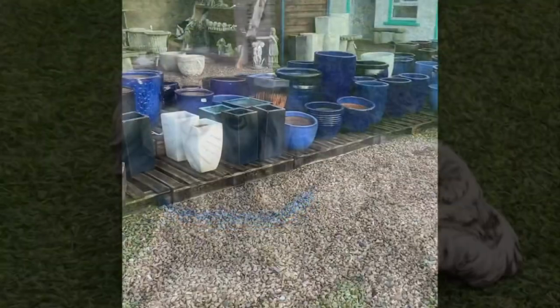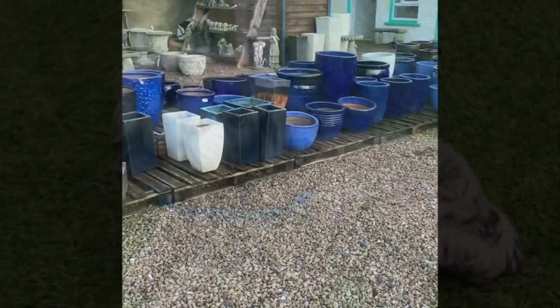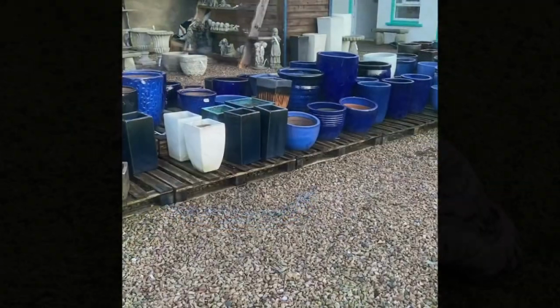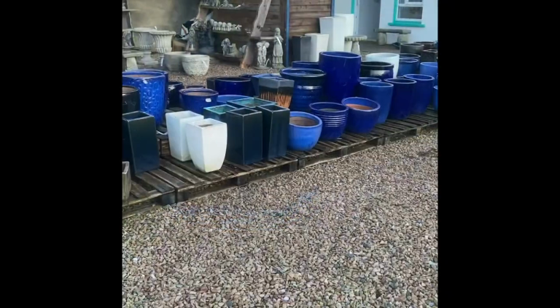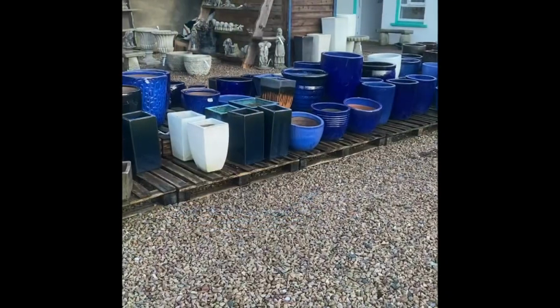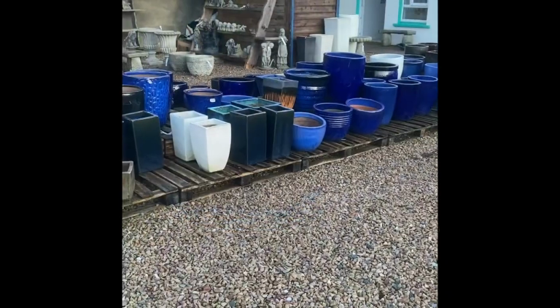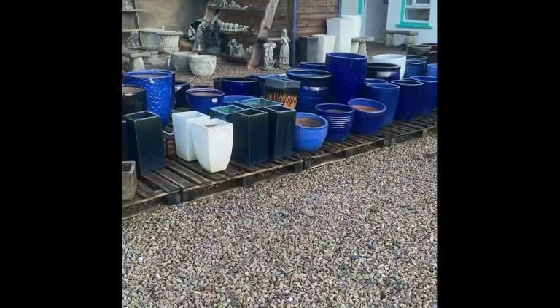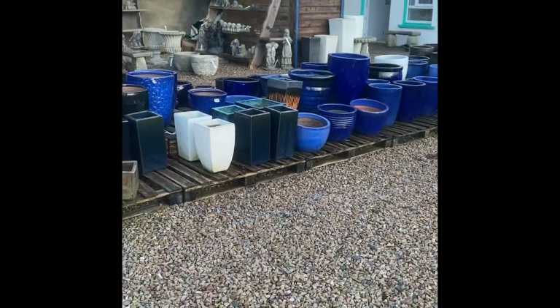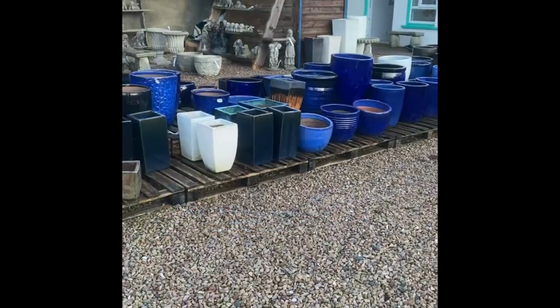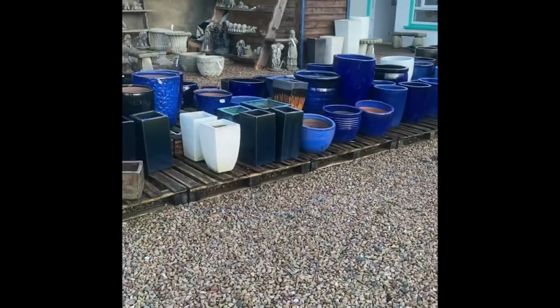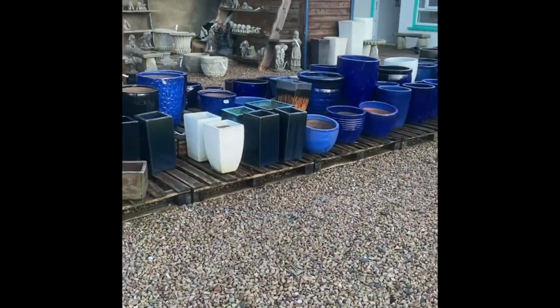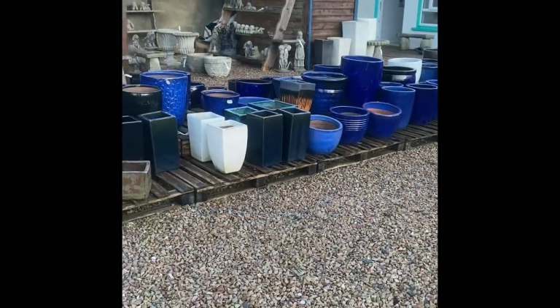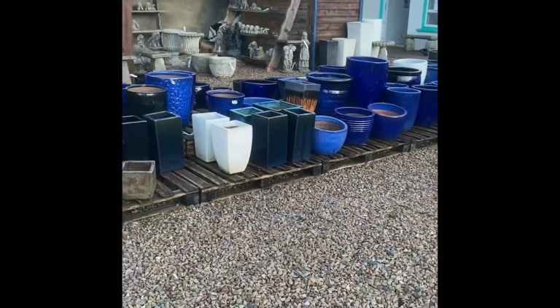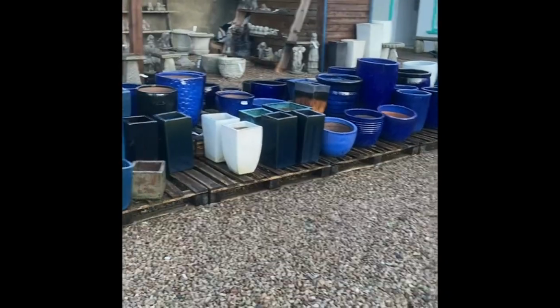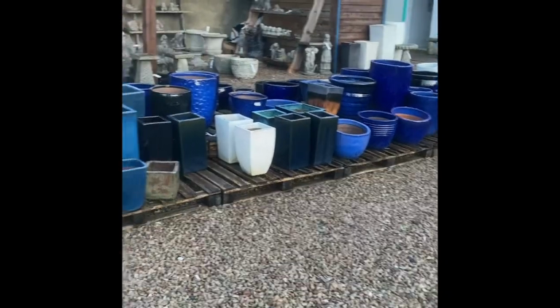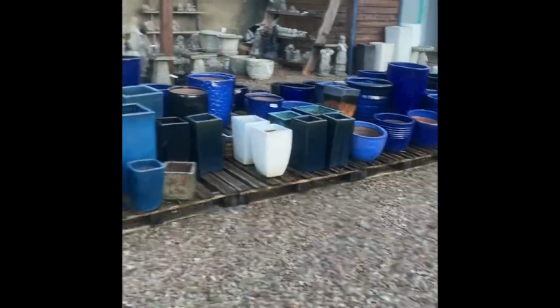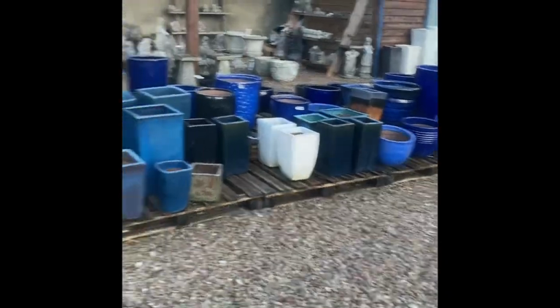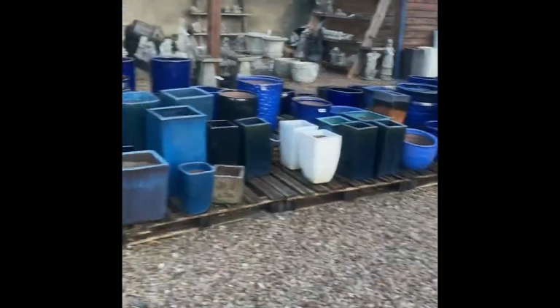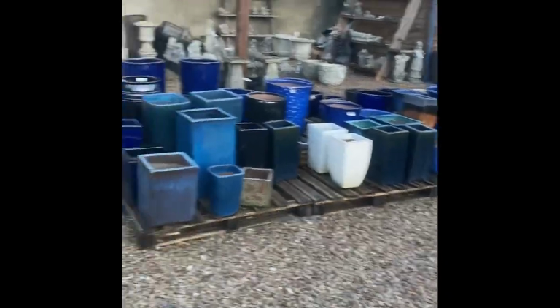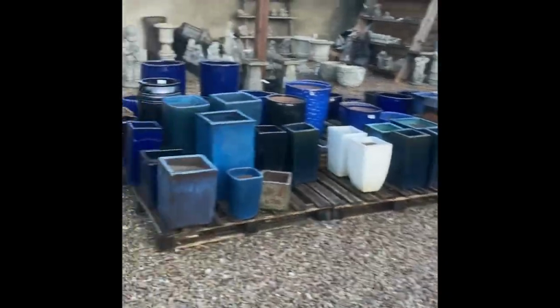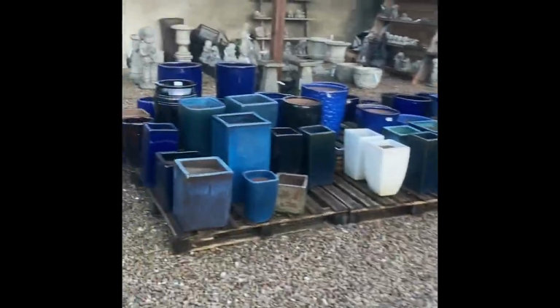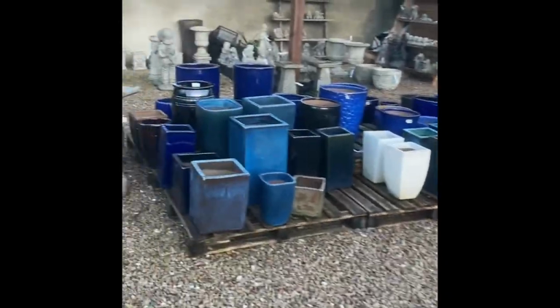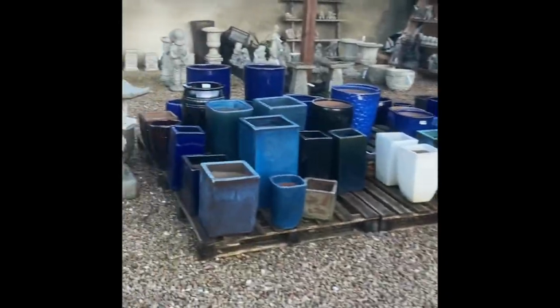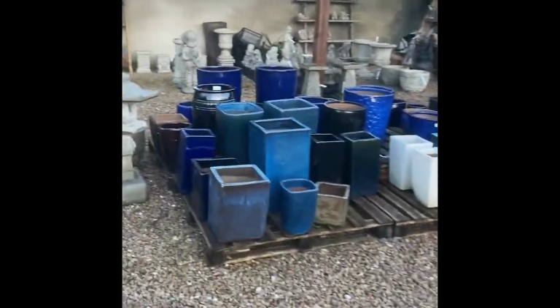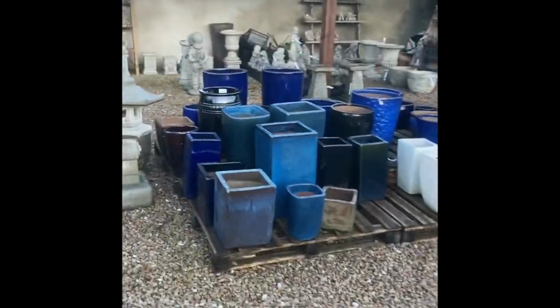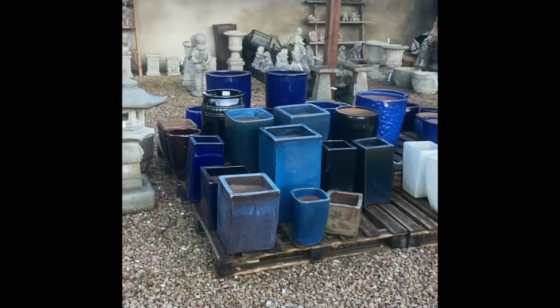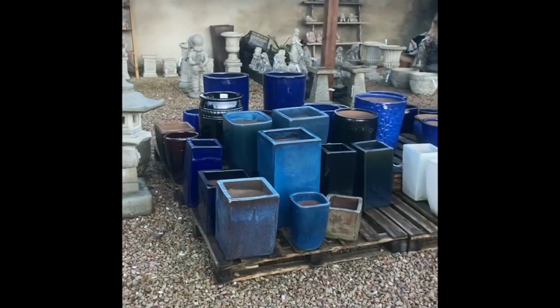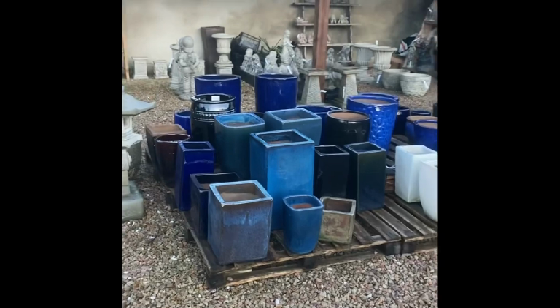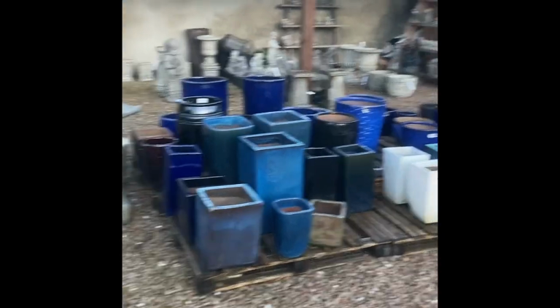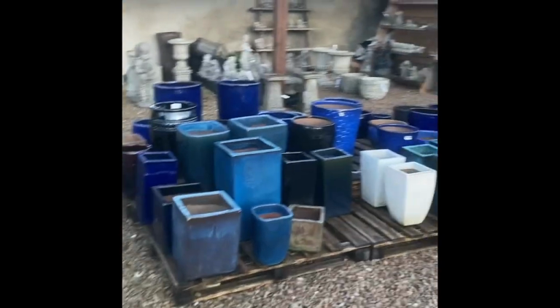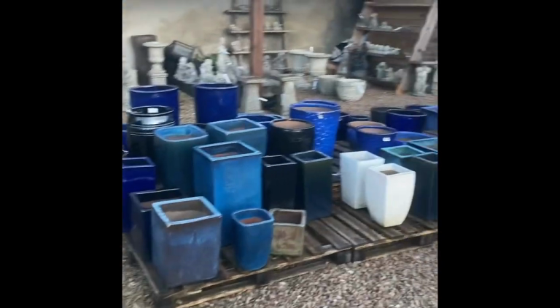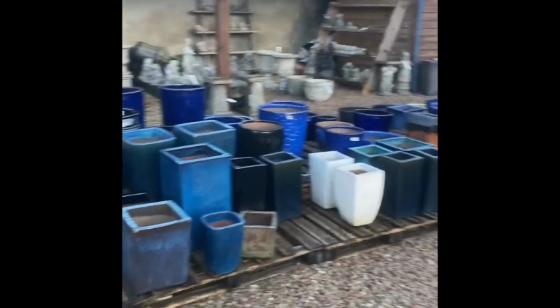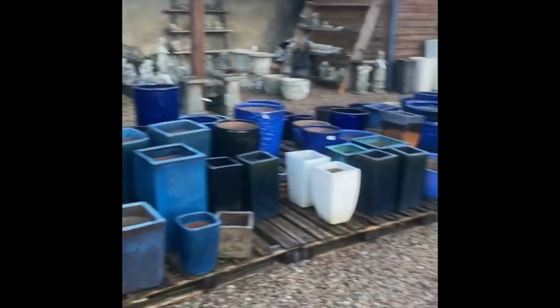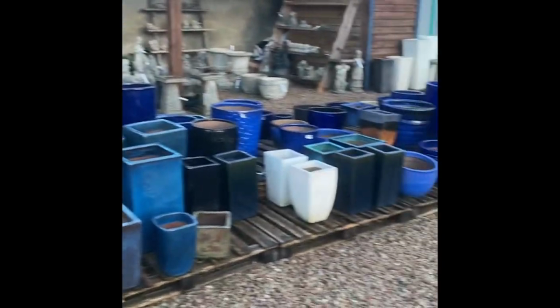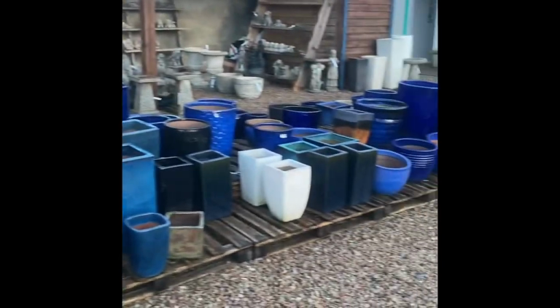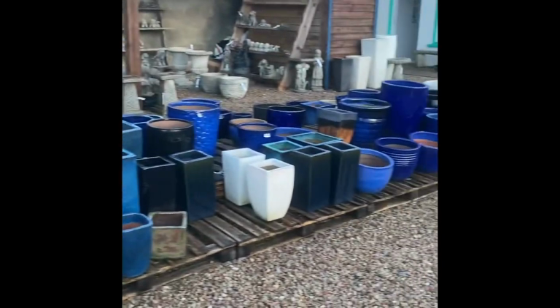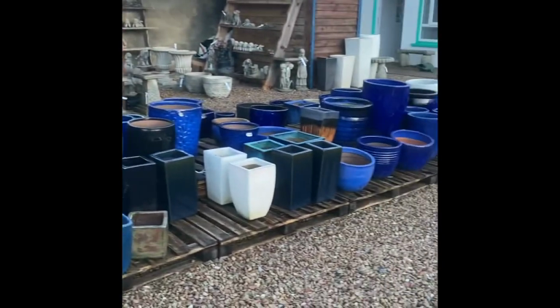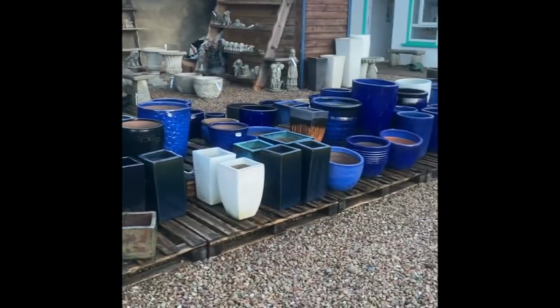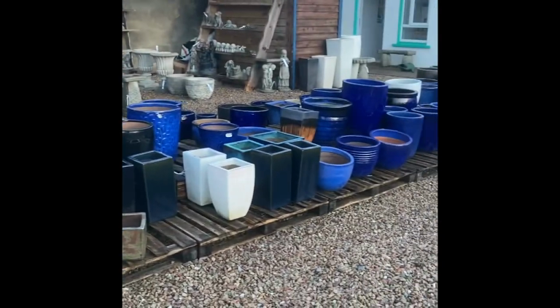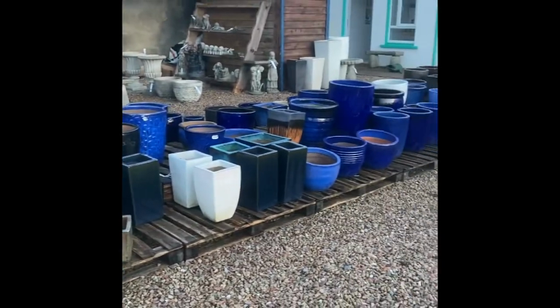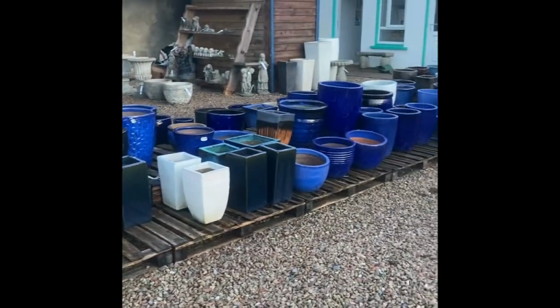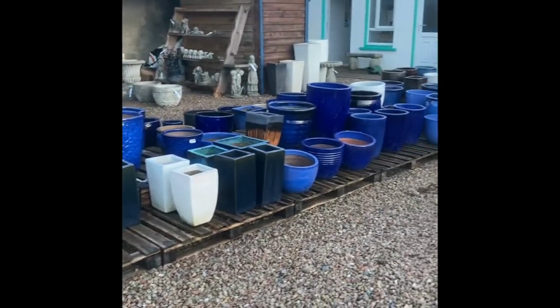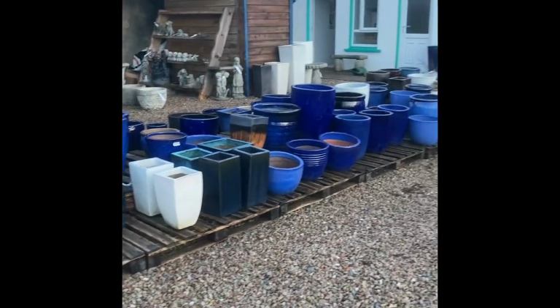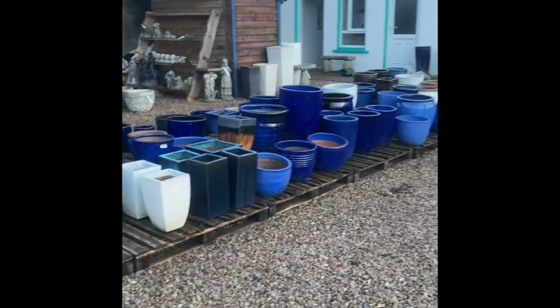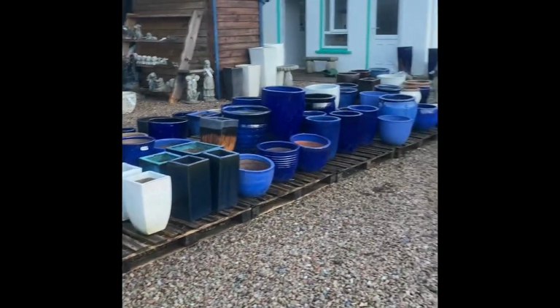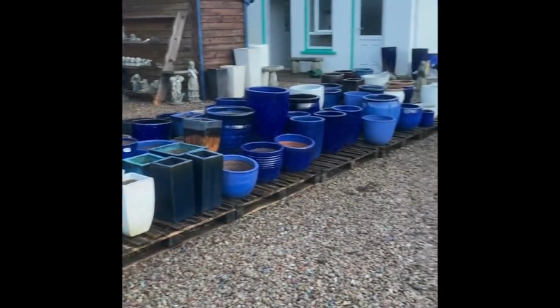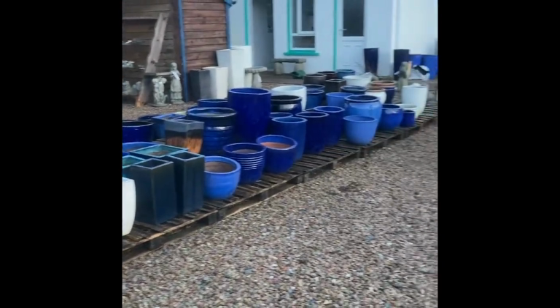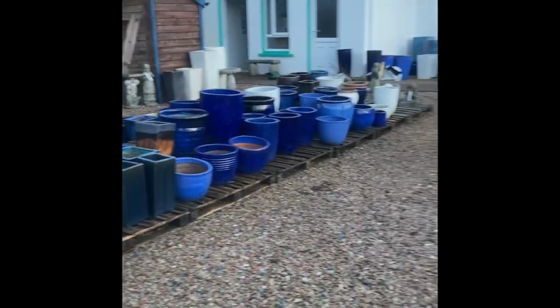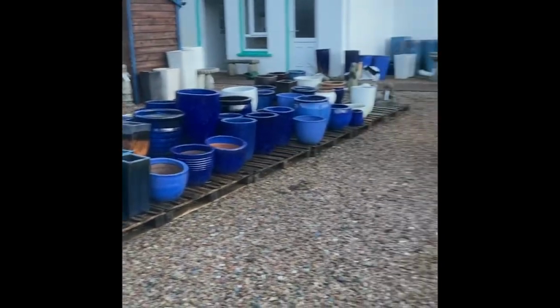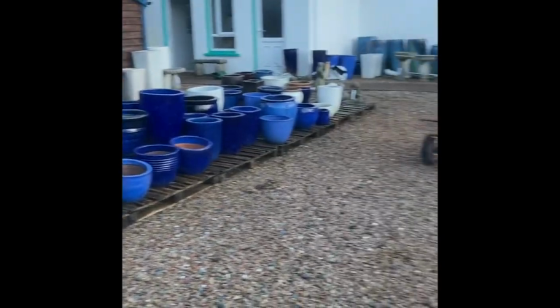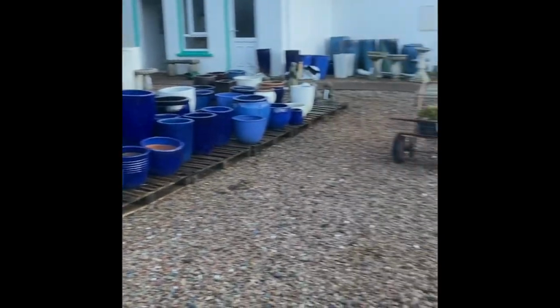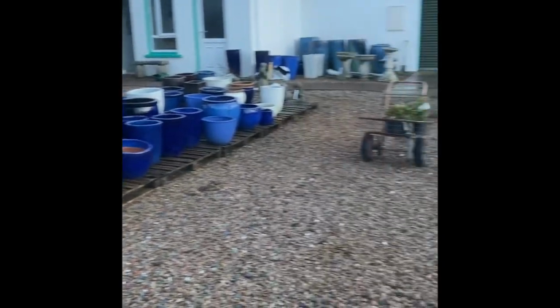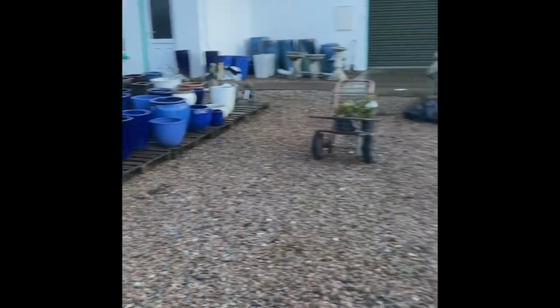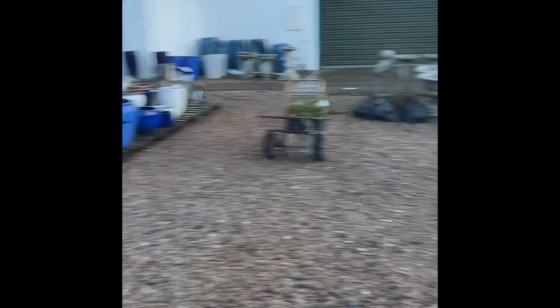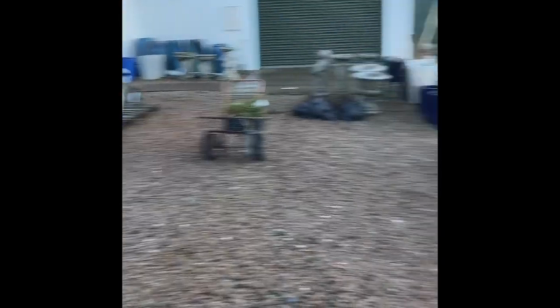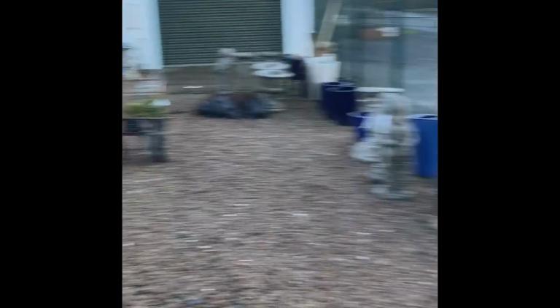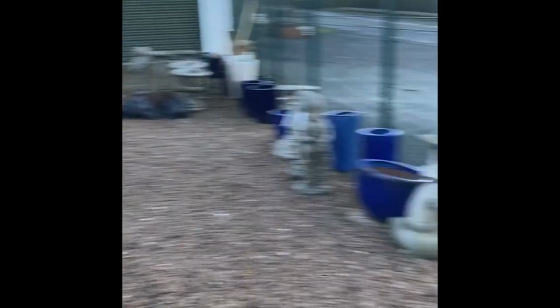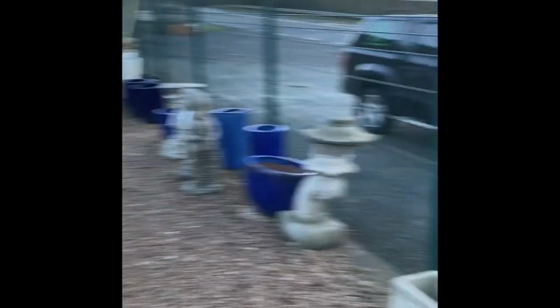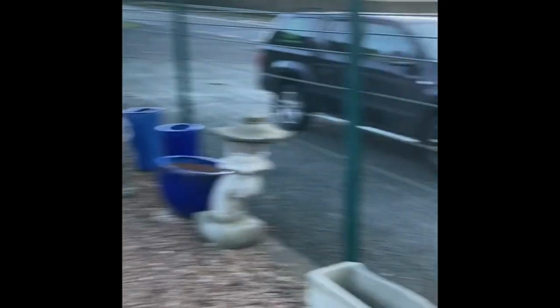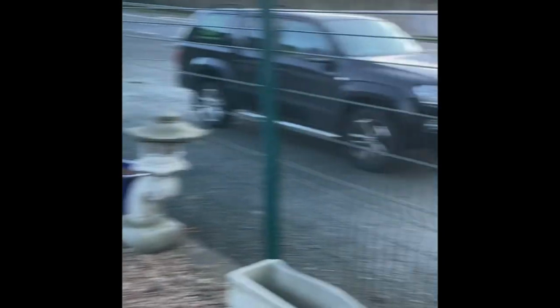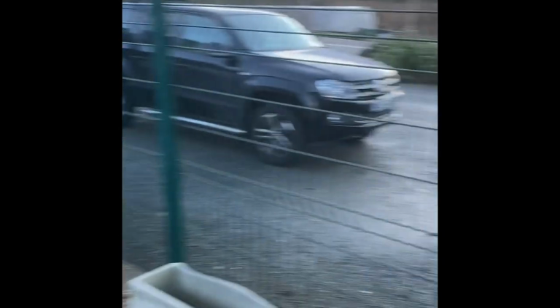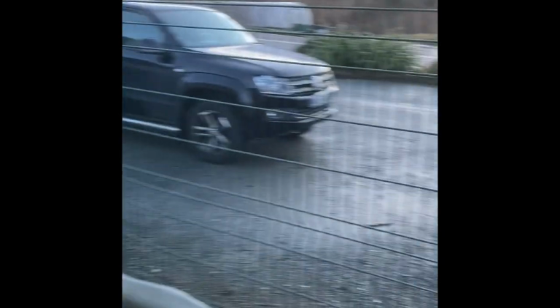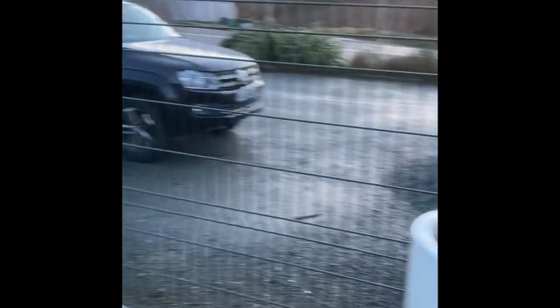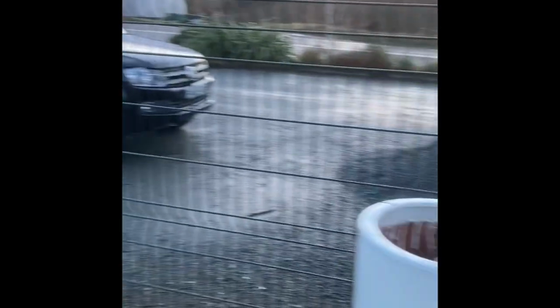Here at the garden center we have loads of pots that are great for growing stuff in. Around here you never know what you're going to find in the pots.